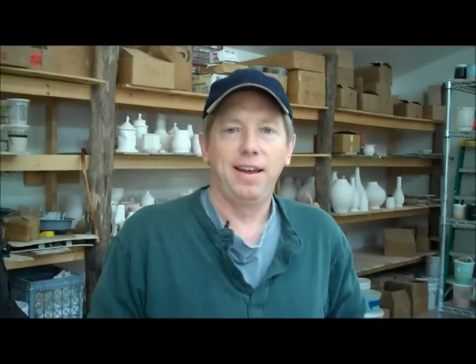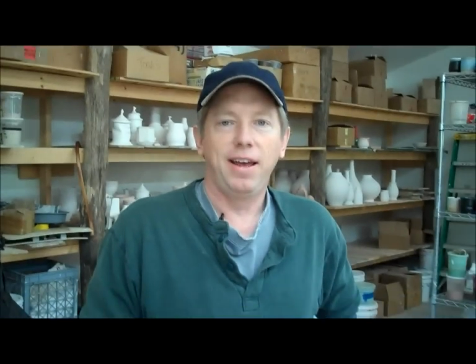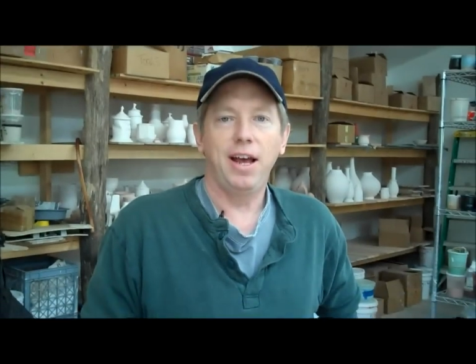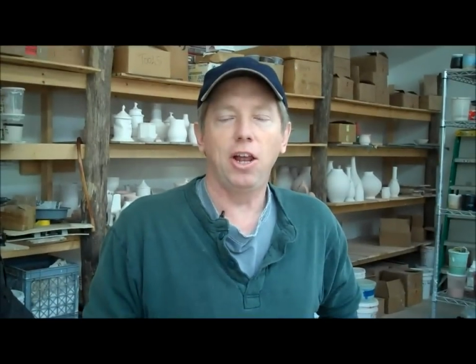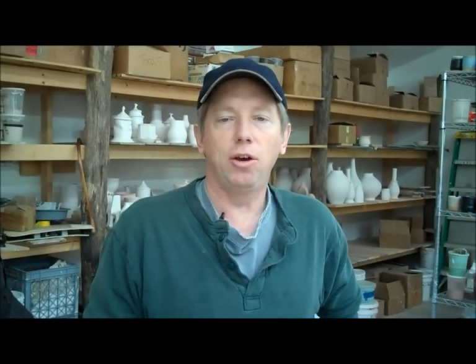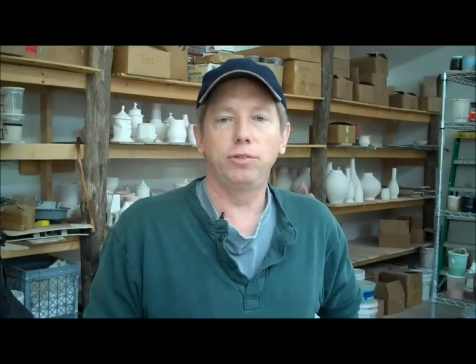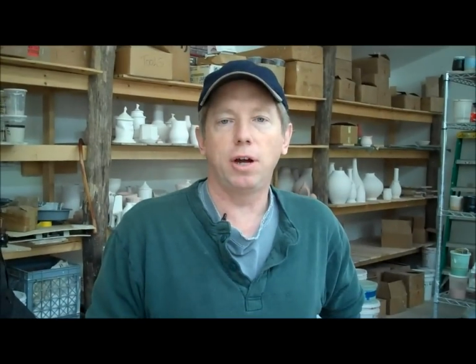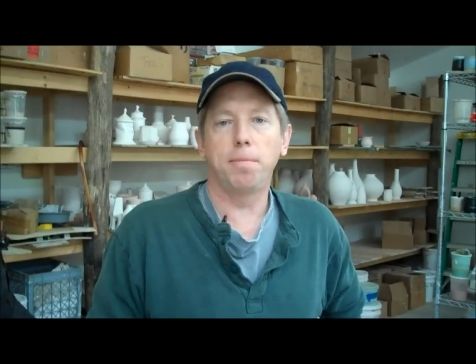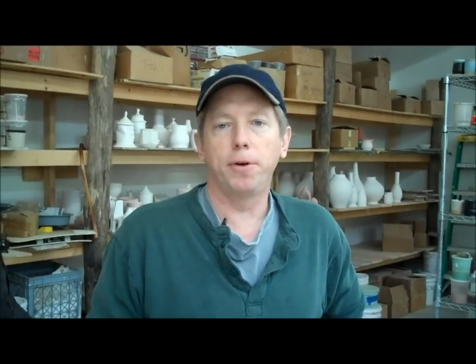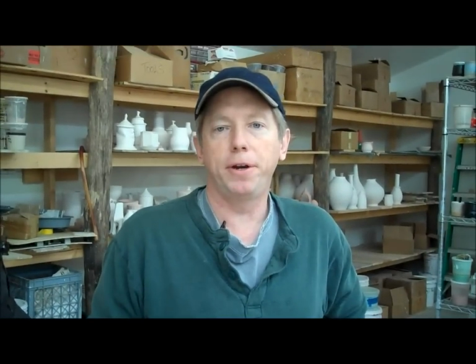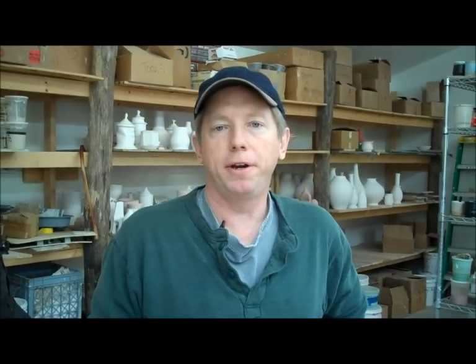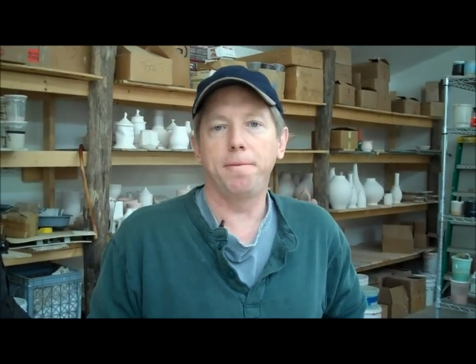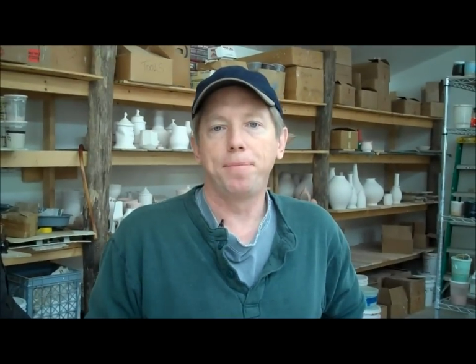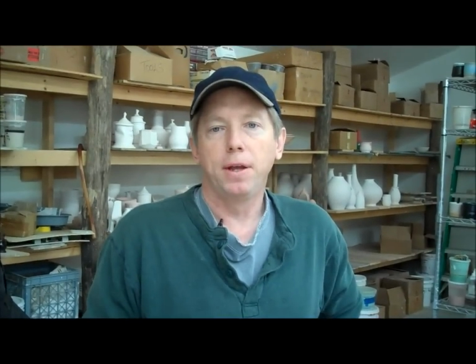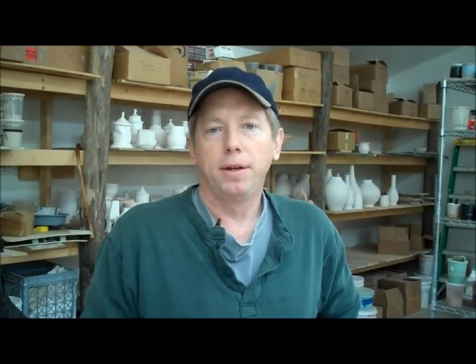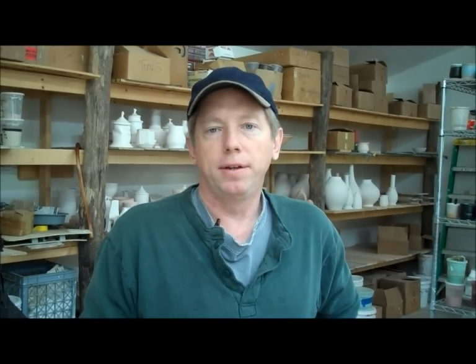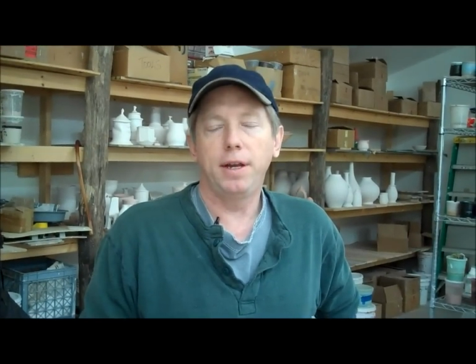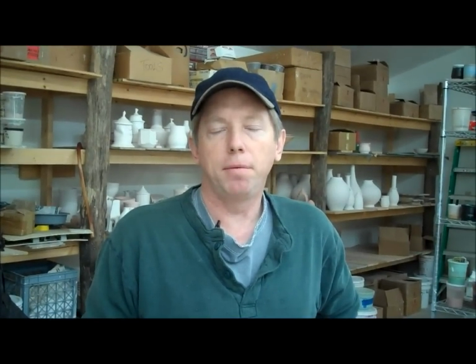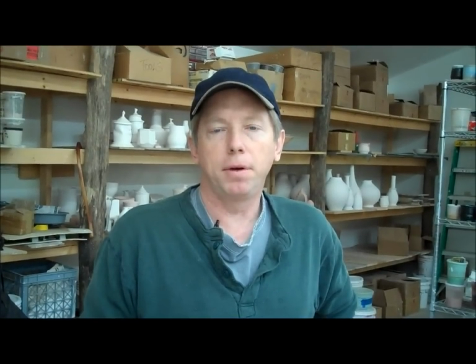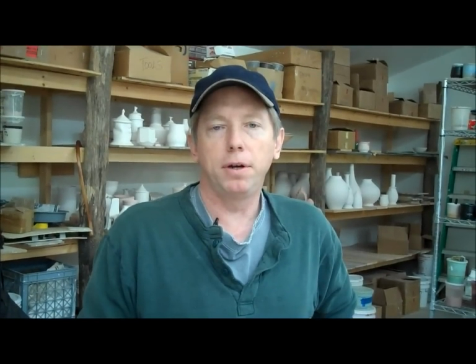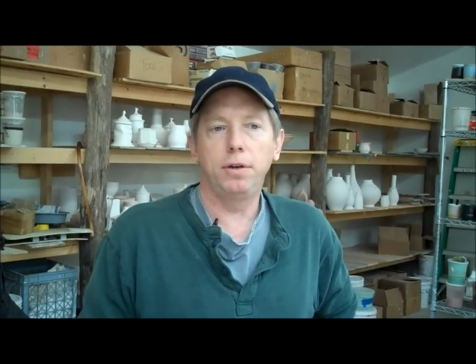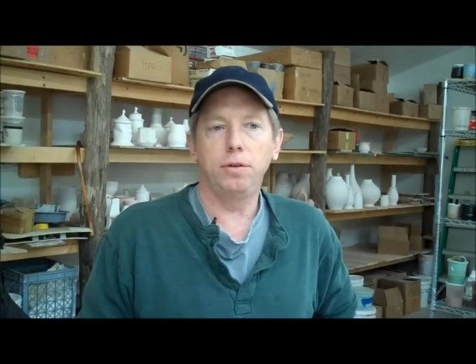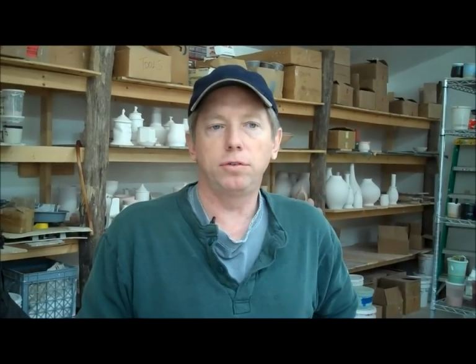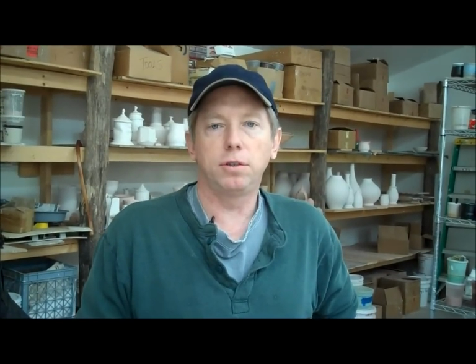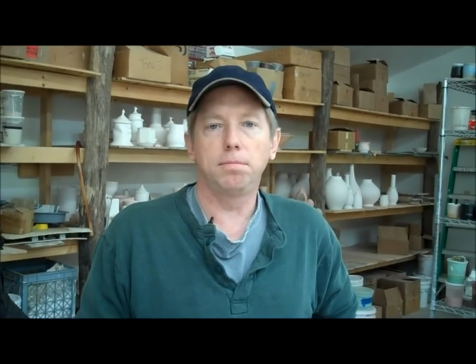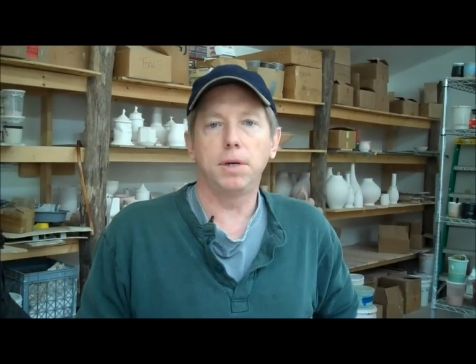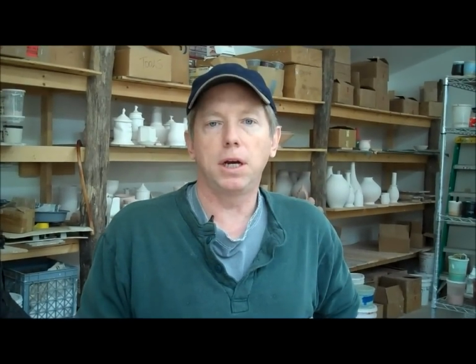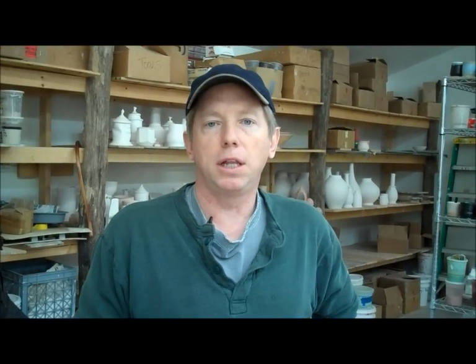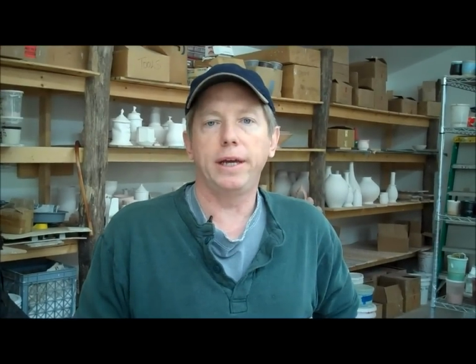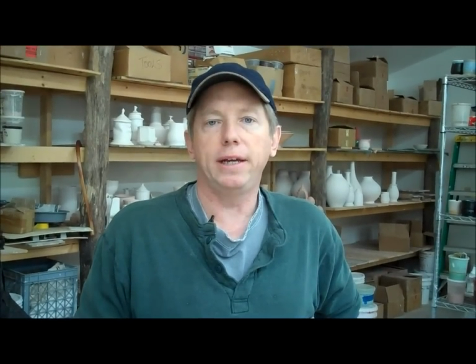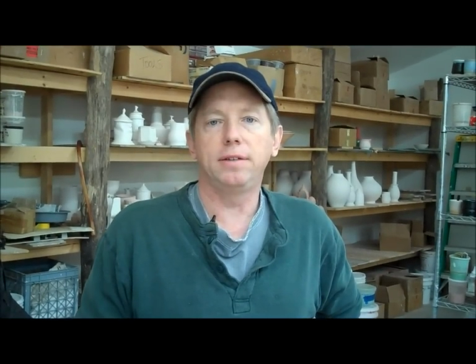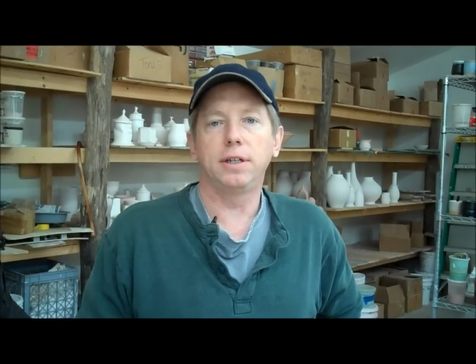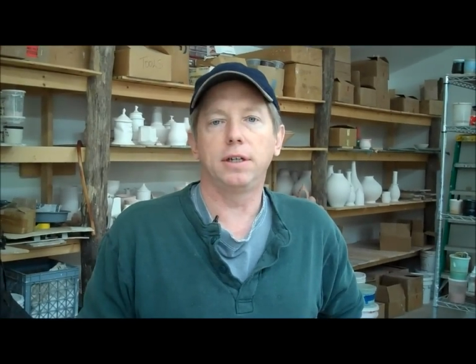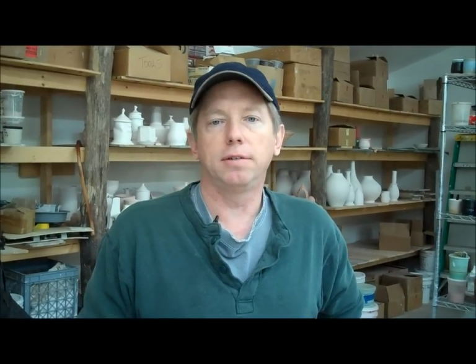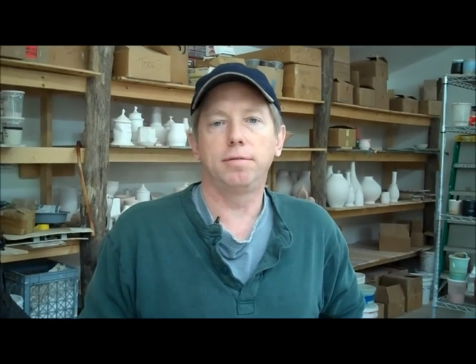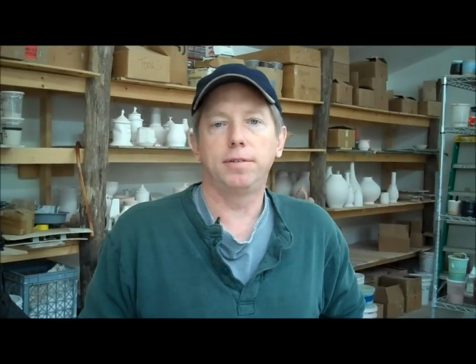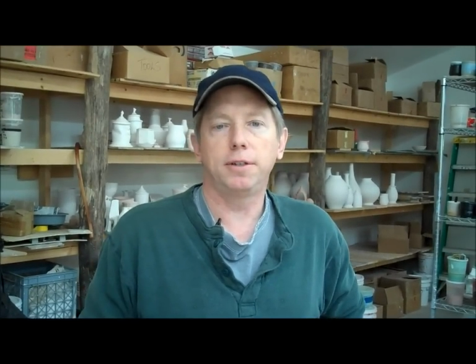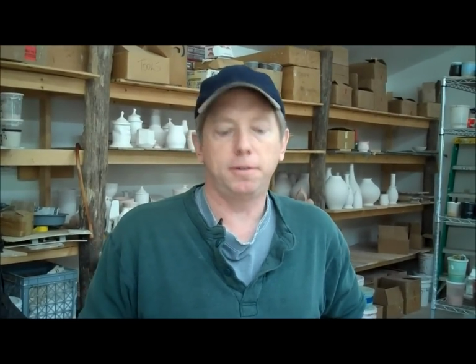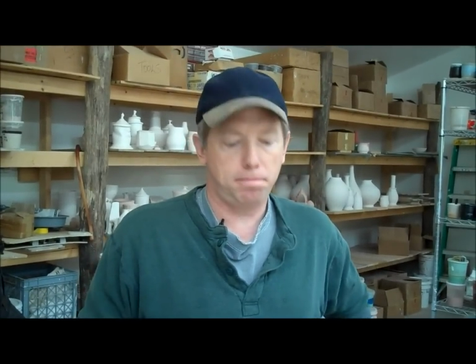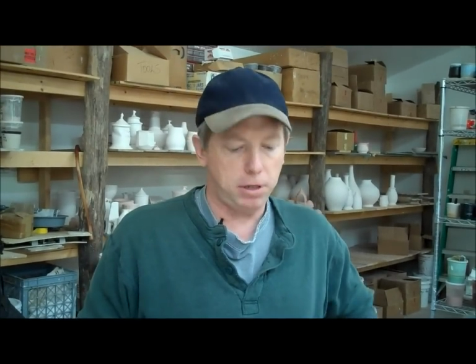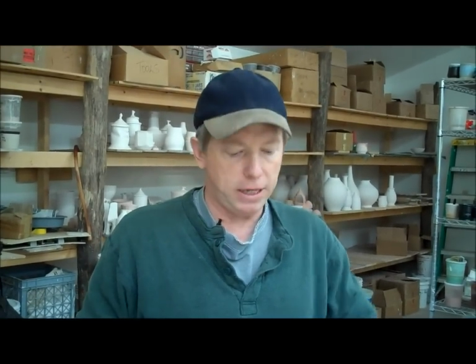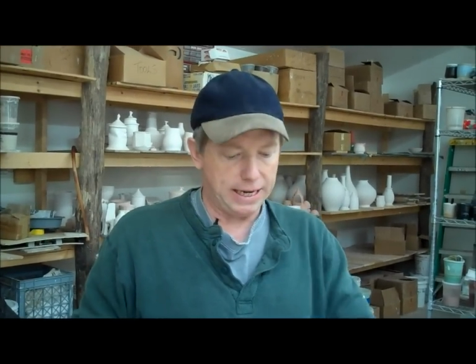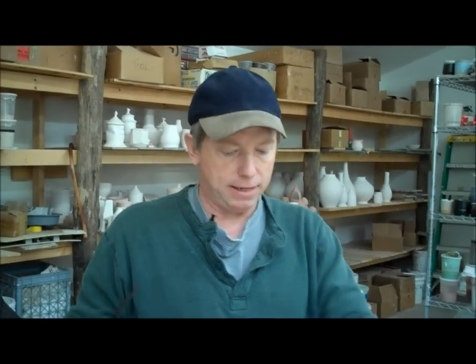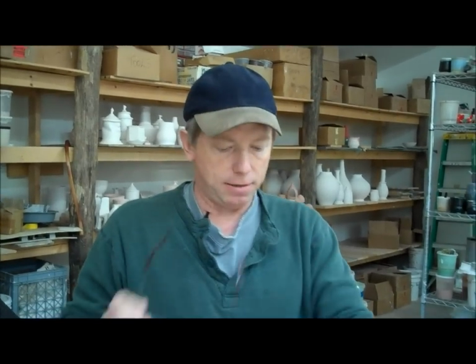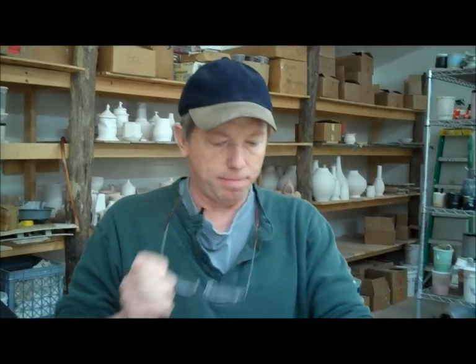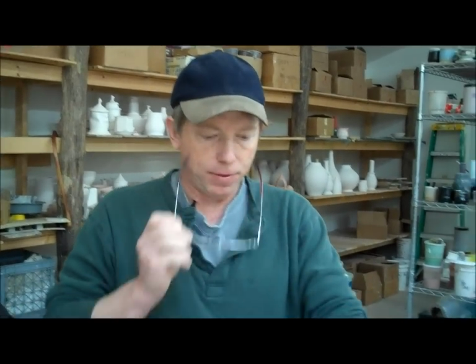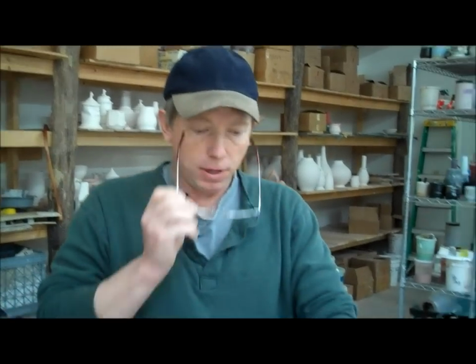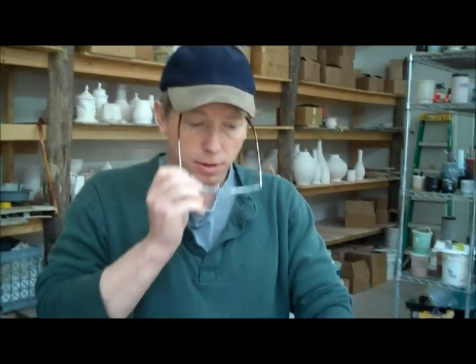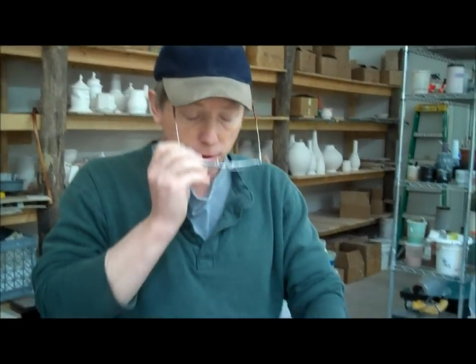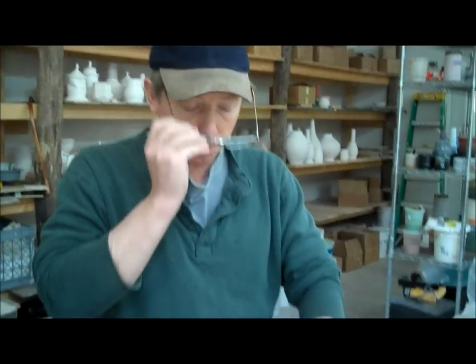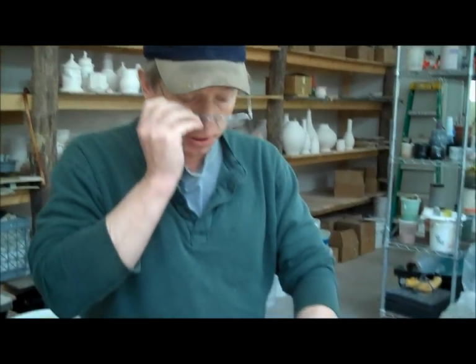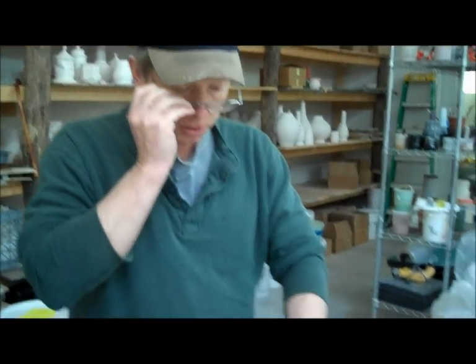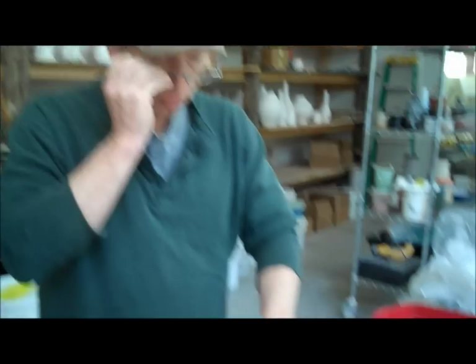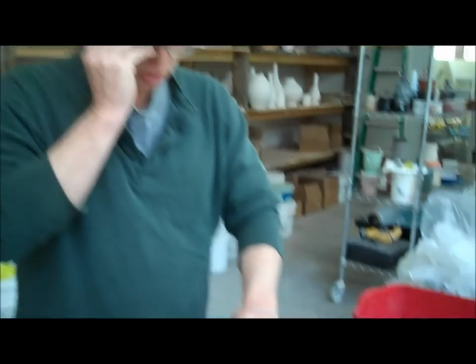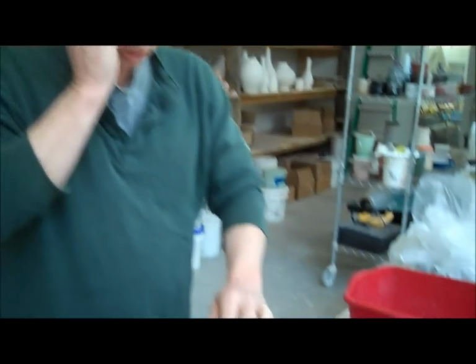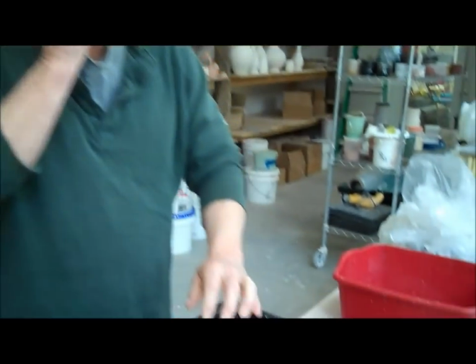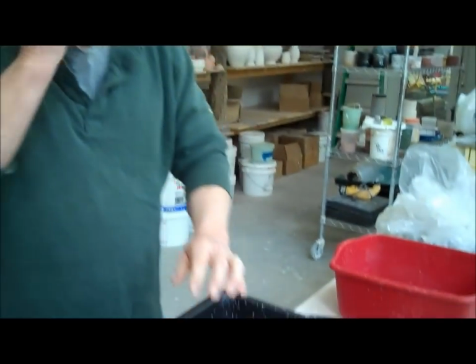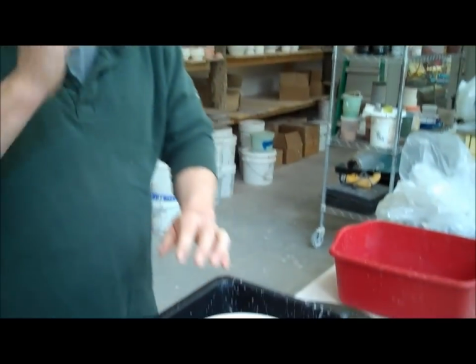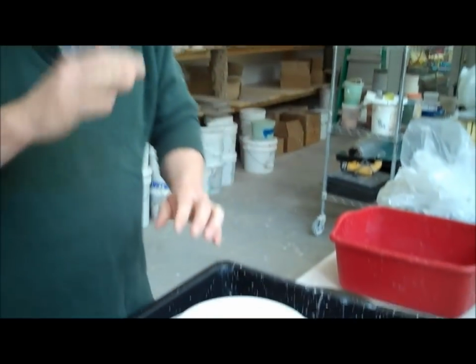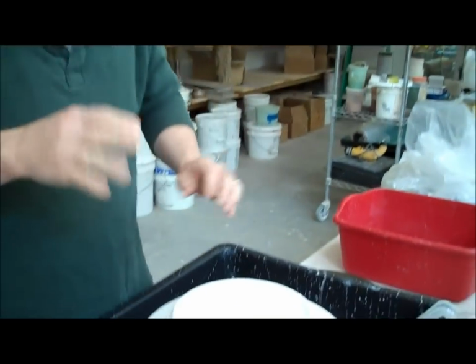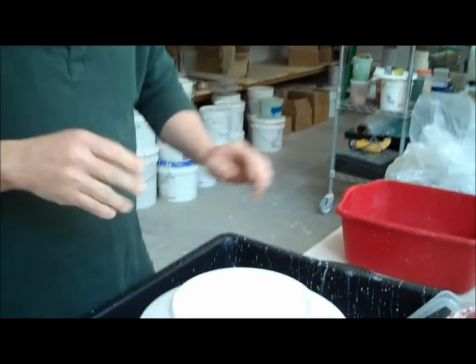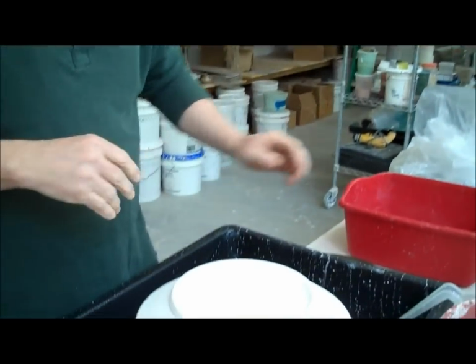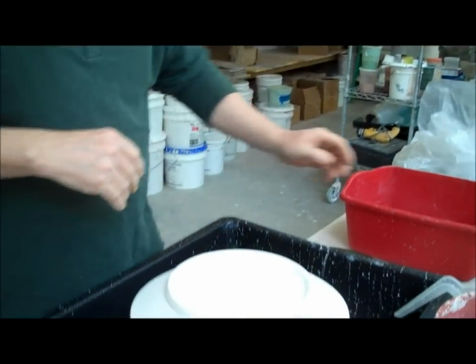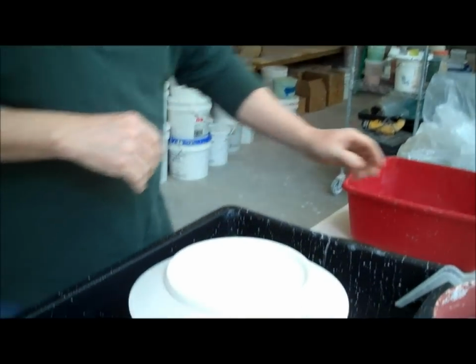Hello, John Britt here. Today we're going to do some glazing of a plate. I'm going to show you all the steps.